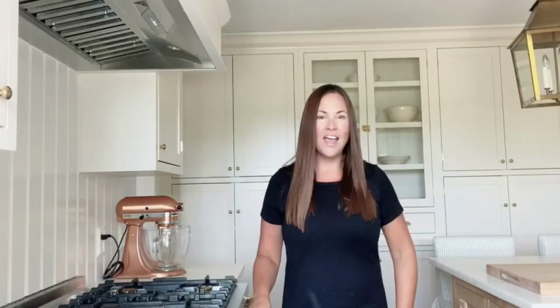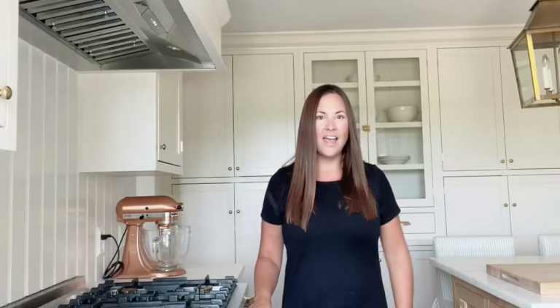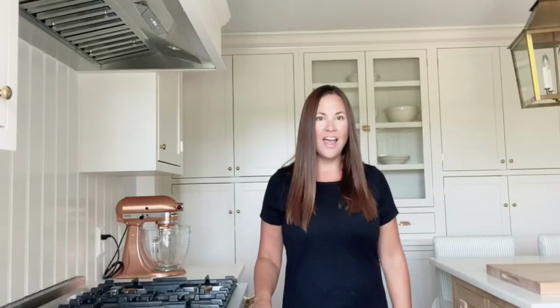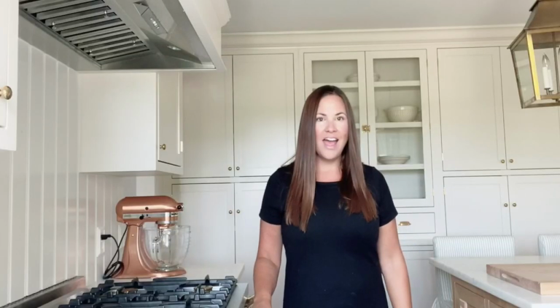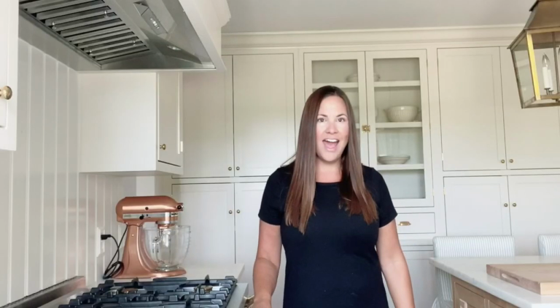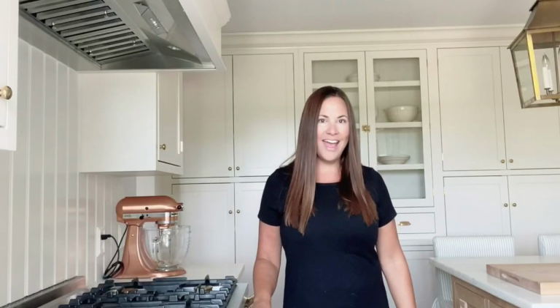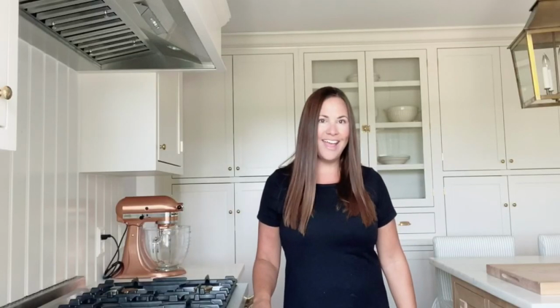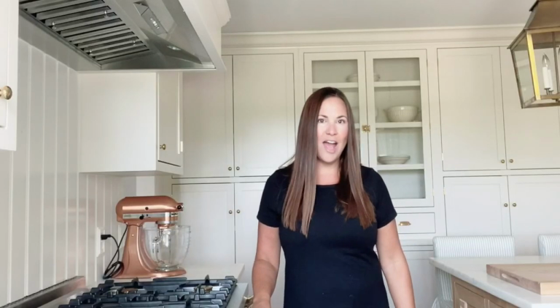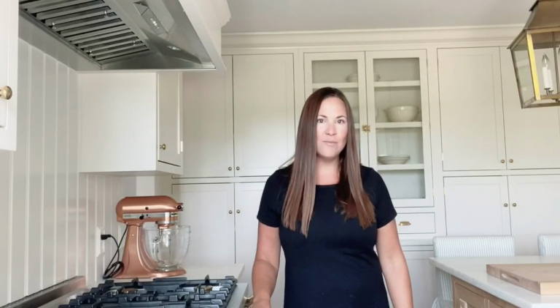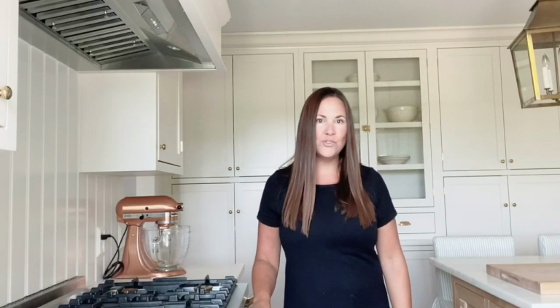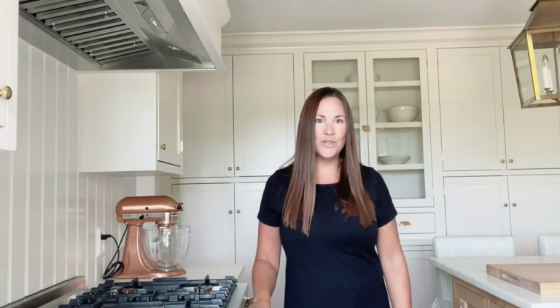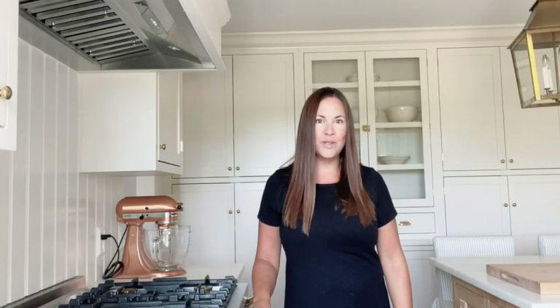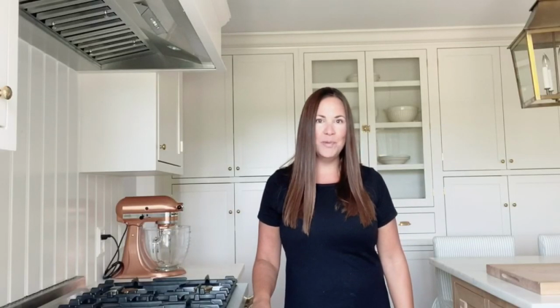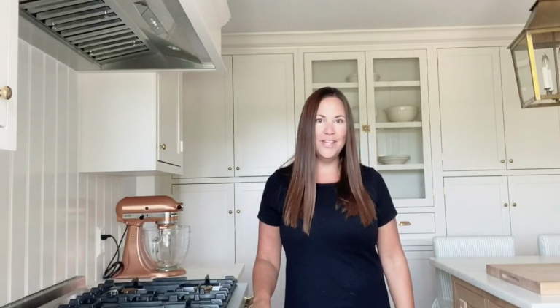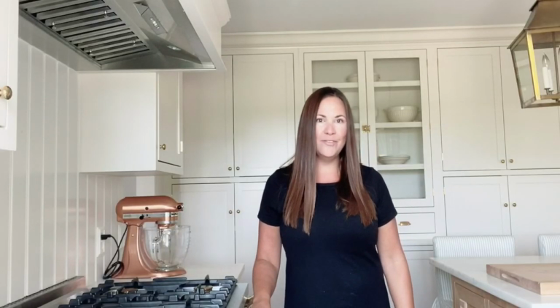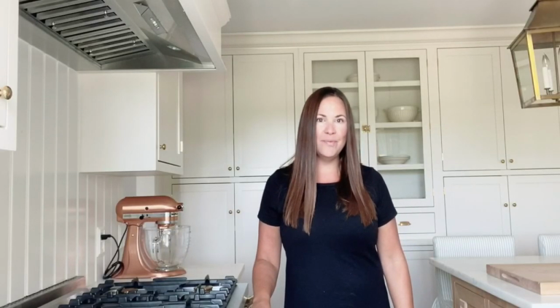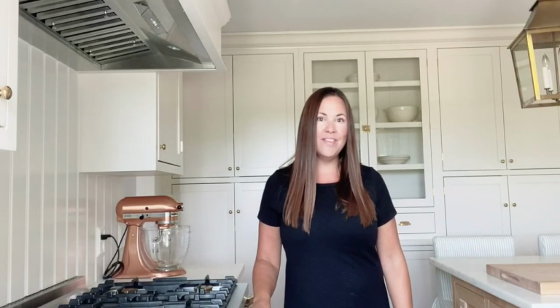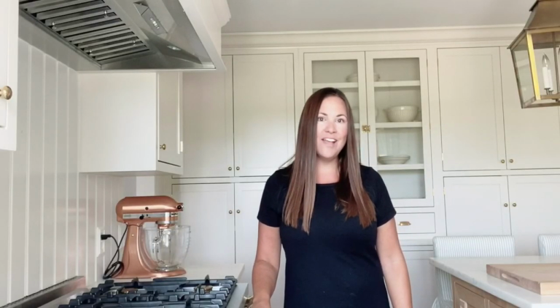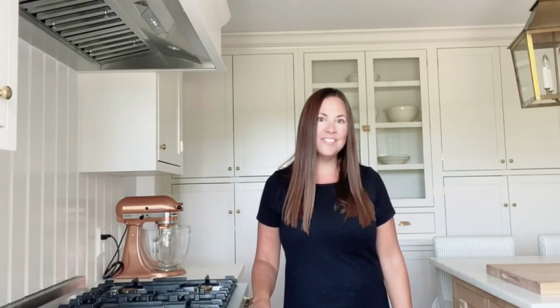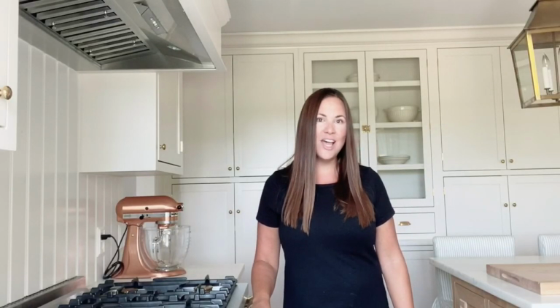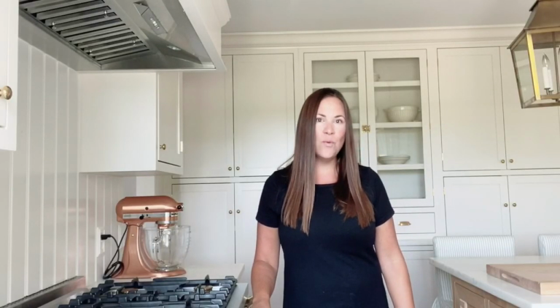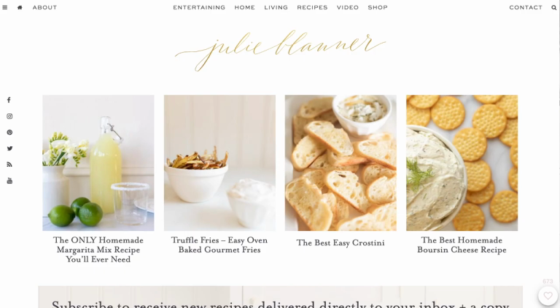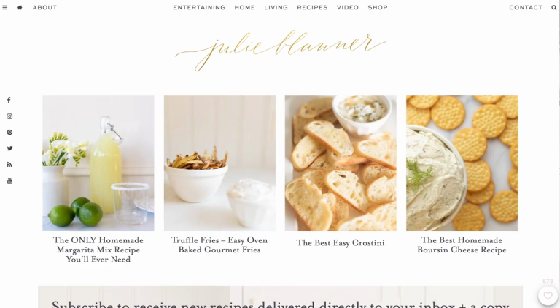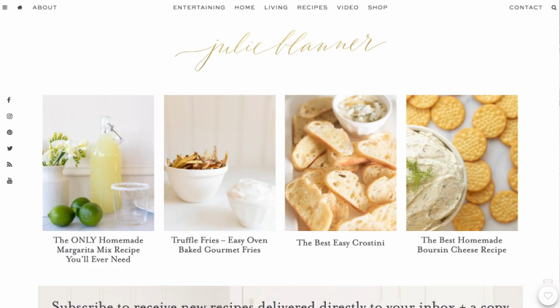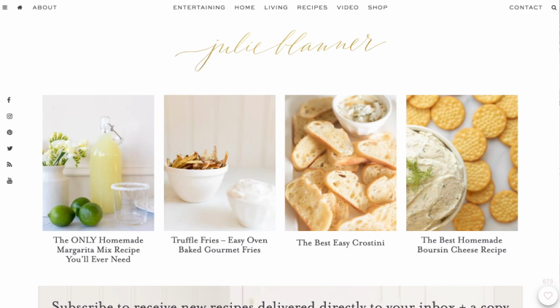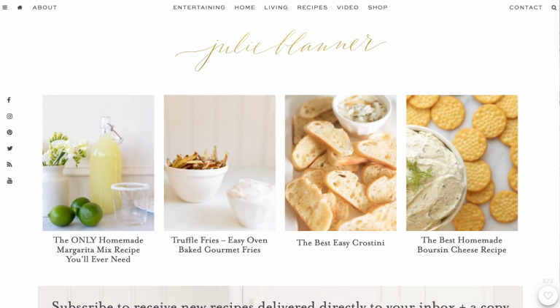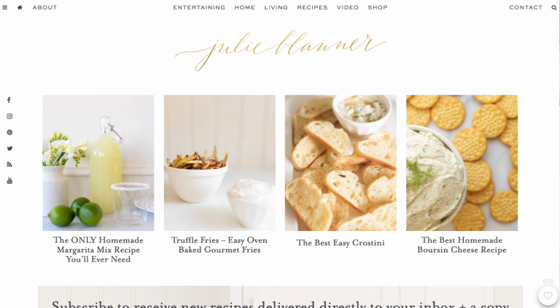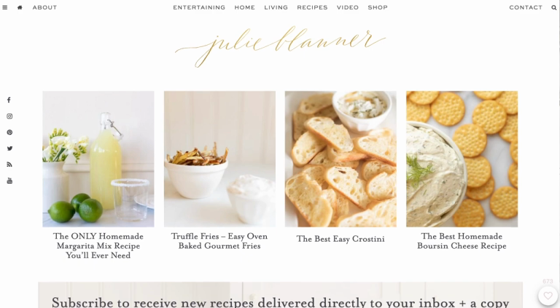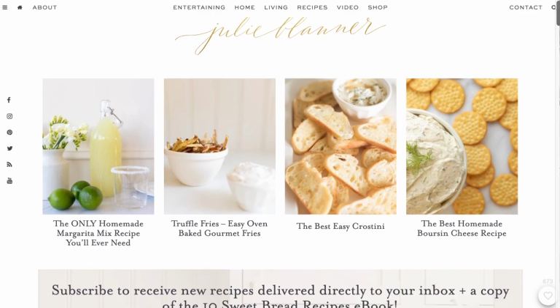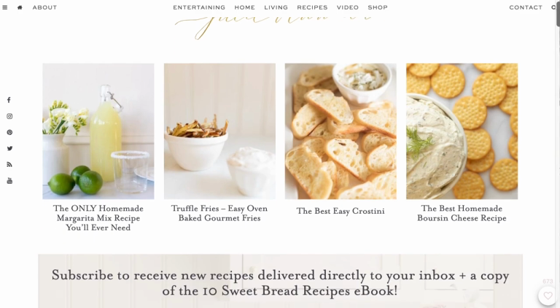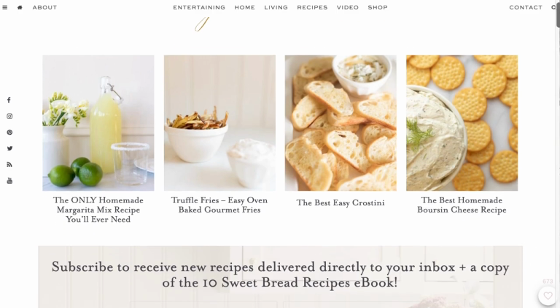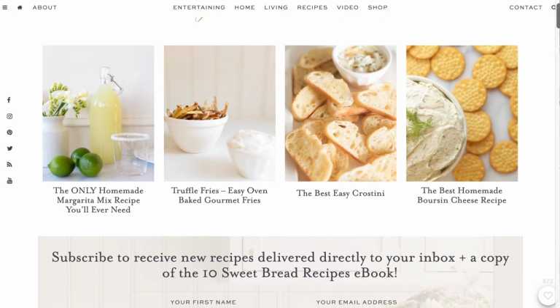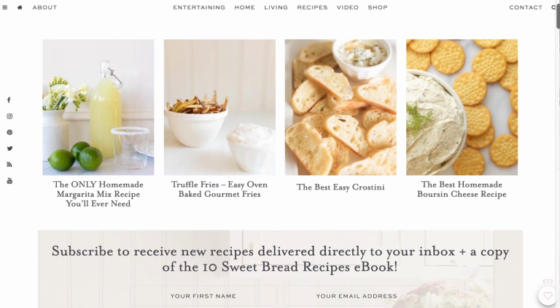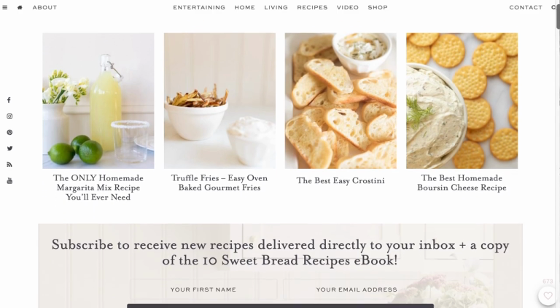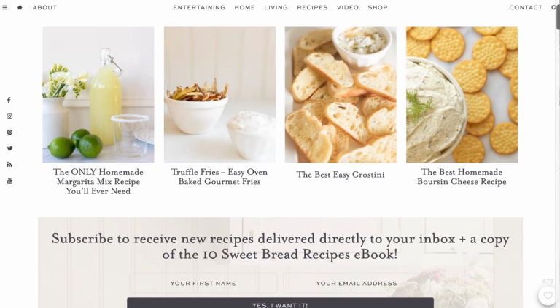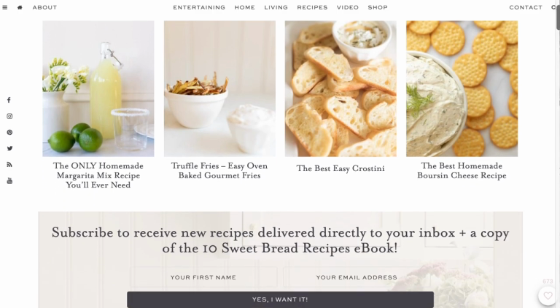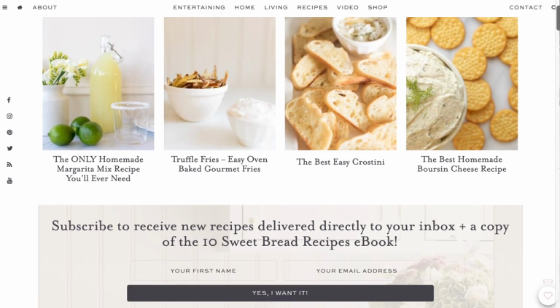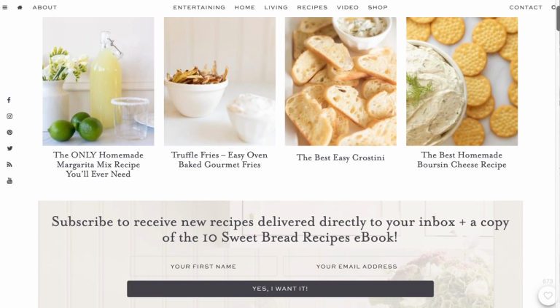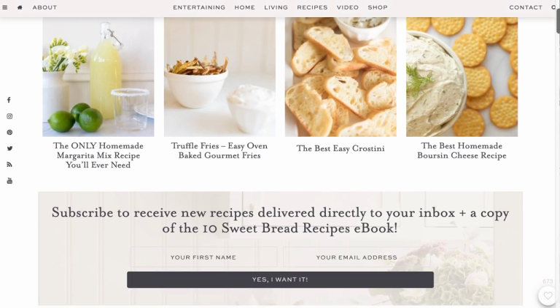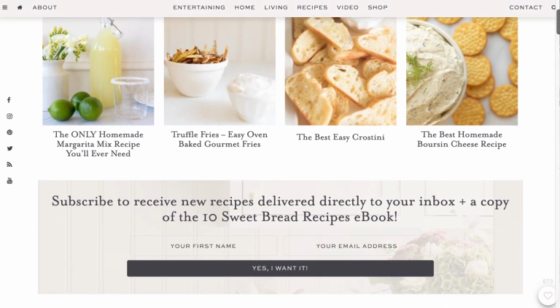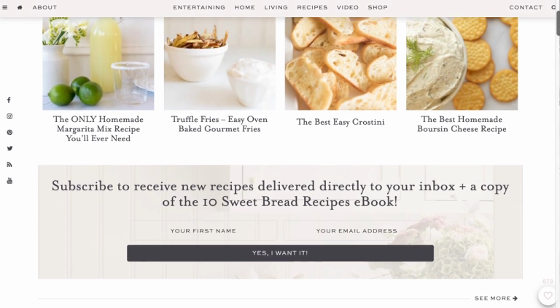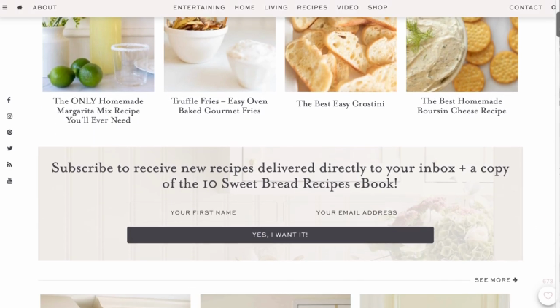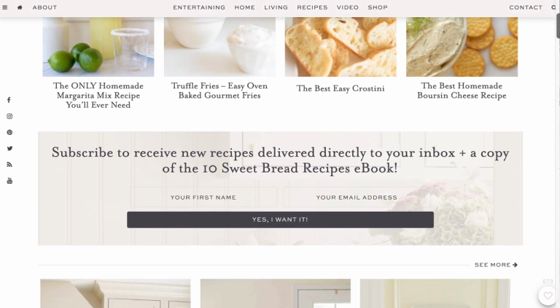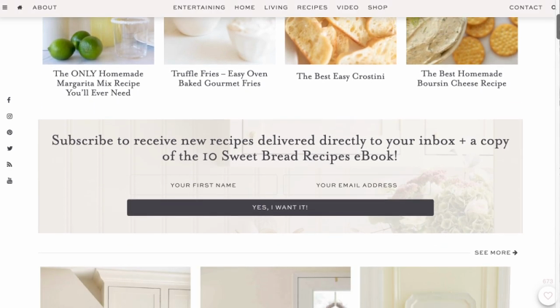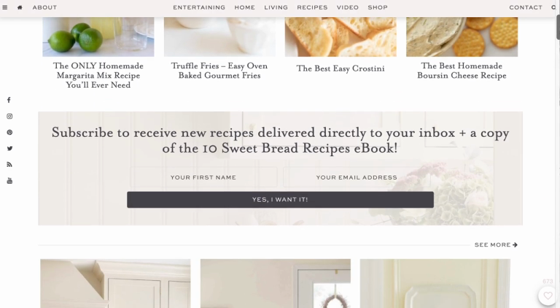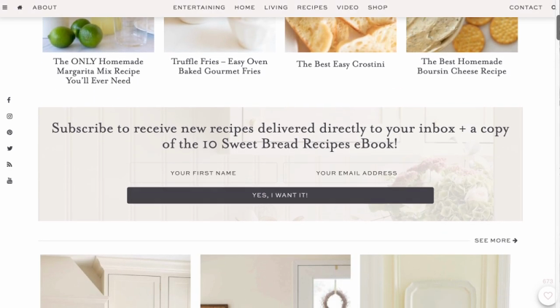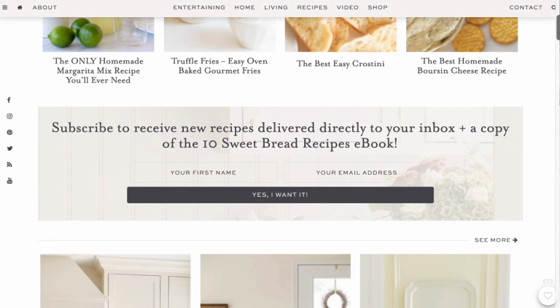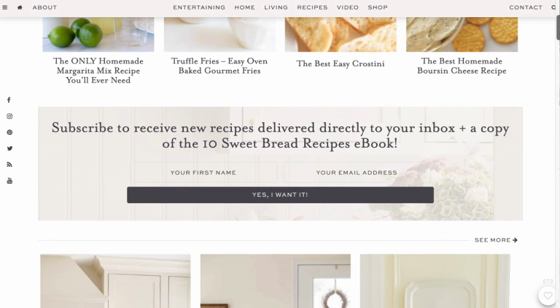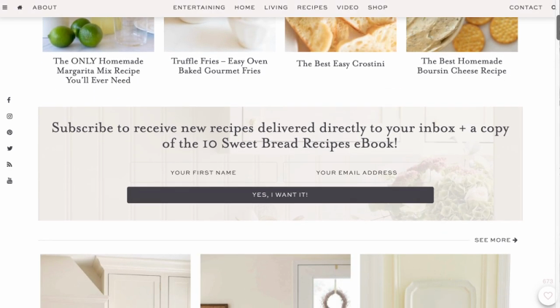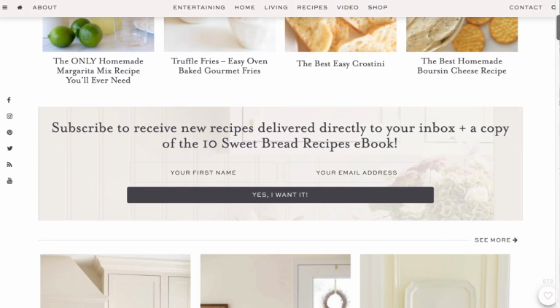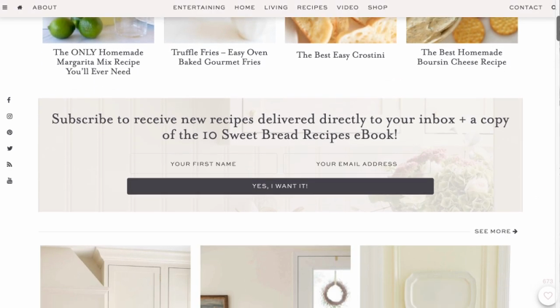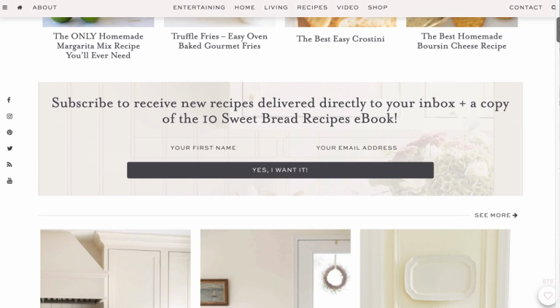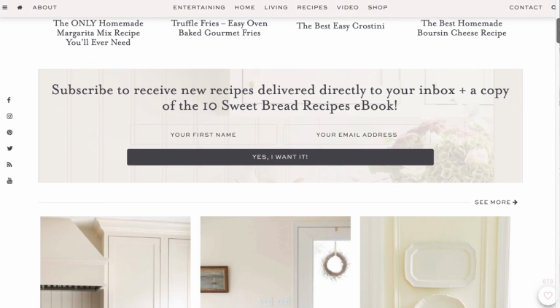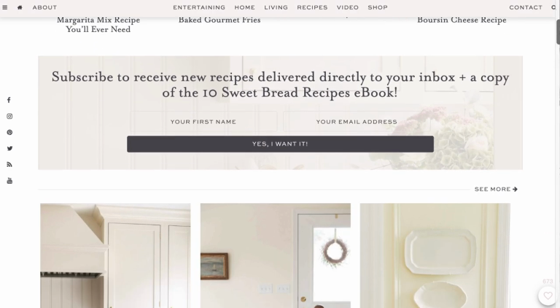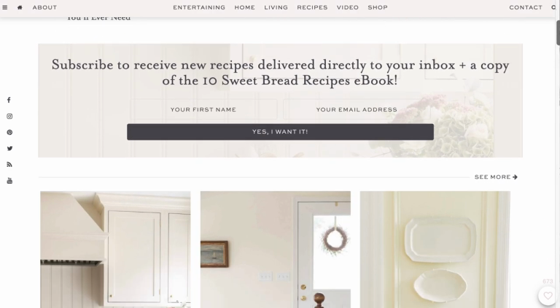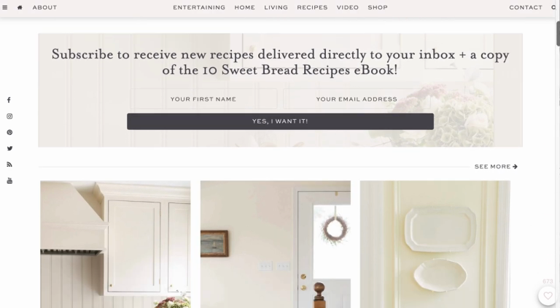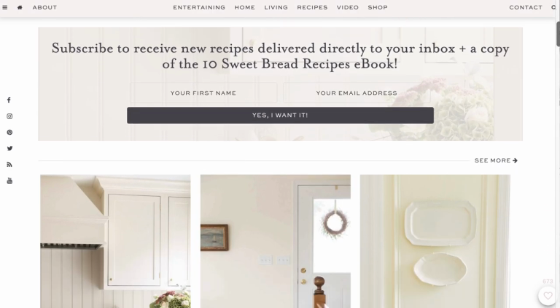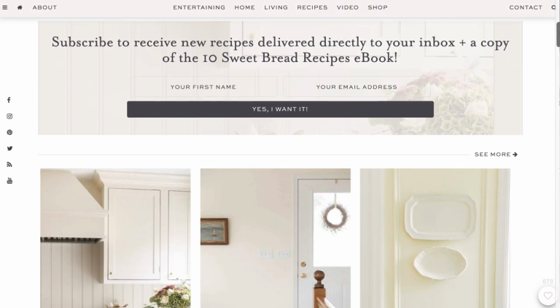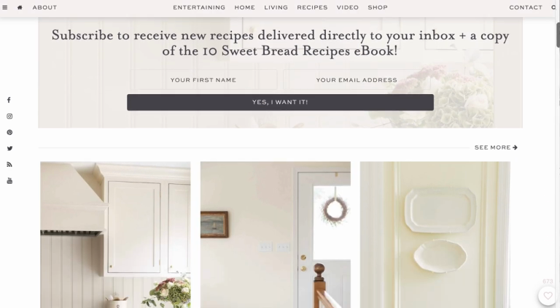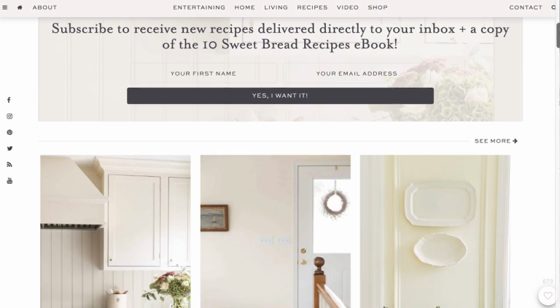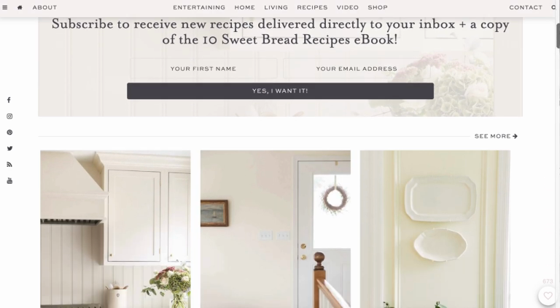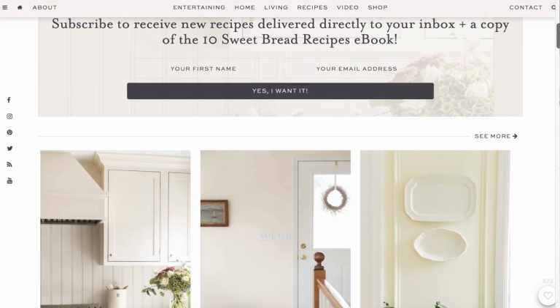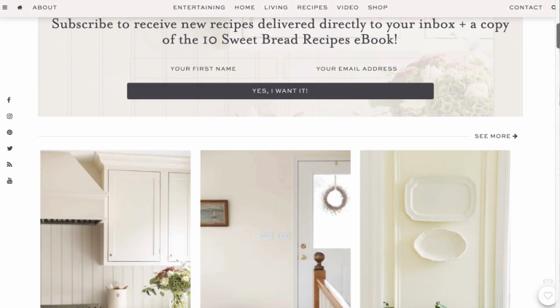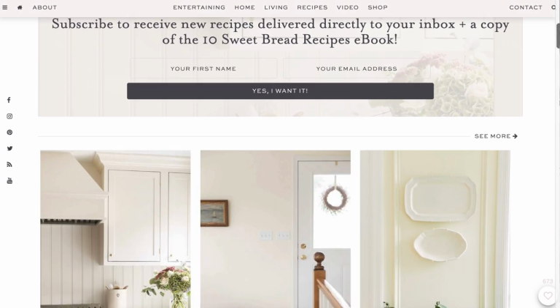Hi, I'm Julie Blander from the lifestyle website julieblander.com where it's your easy ideas for entertaining, home decor, and so much more.